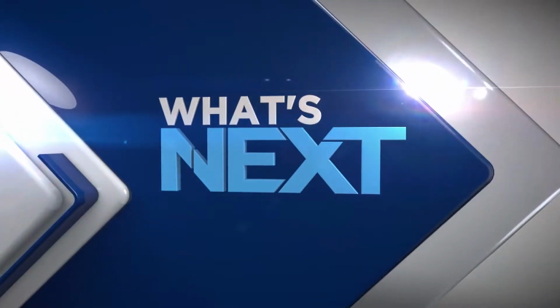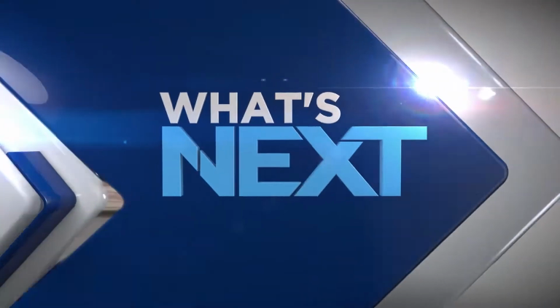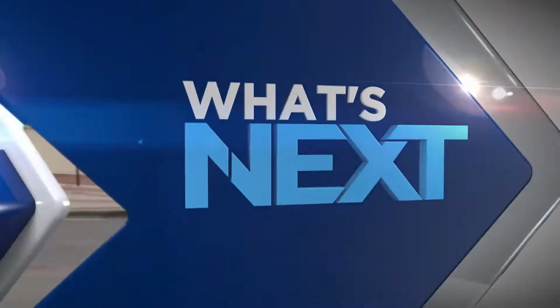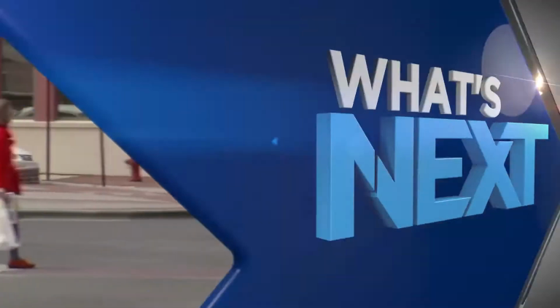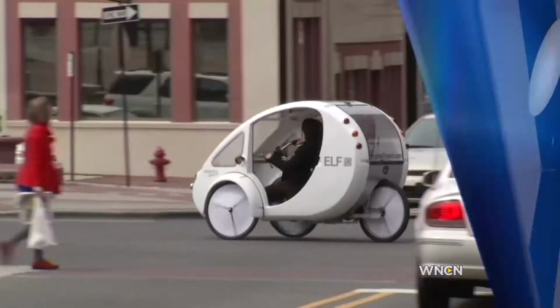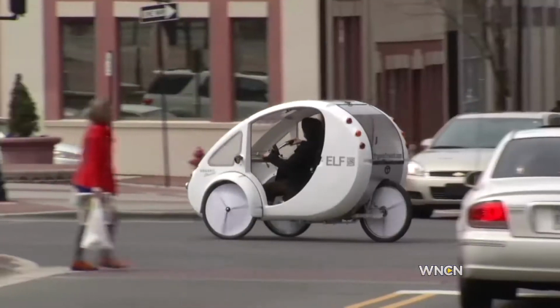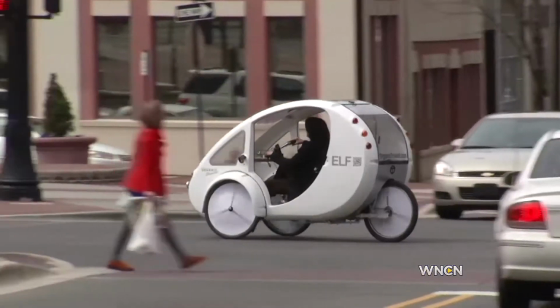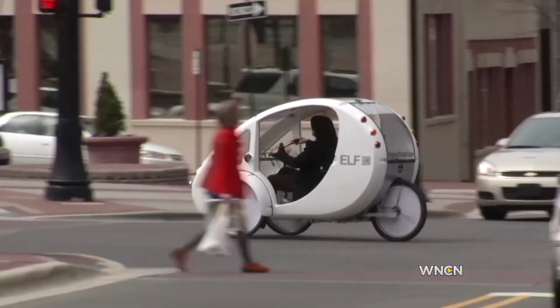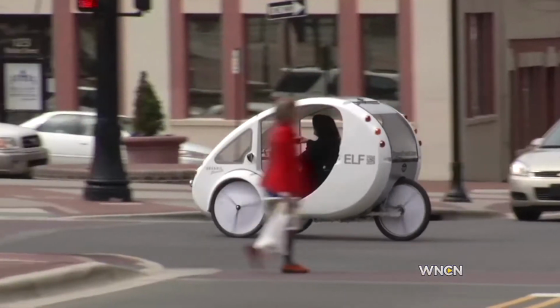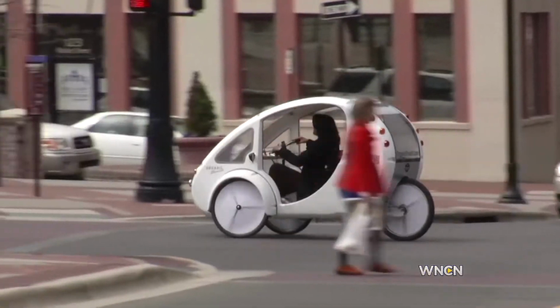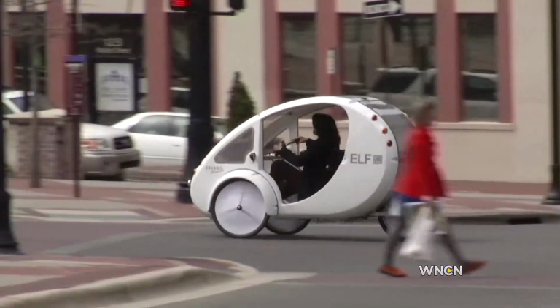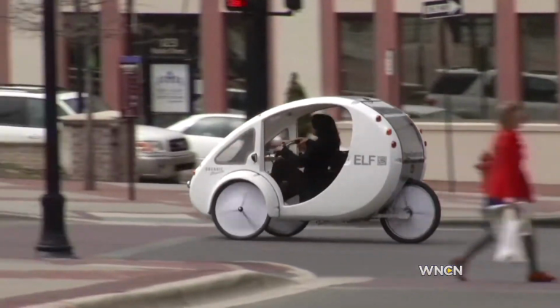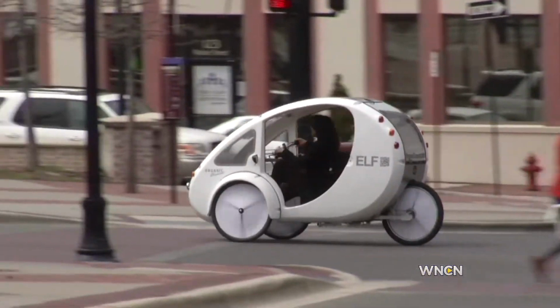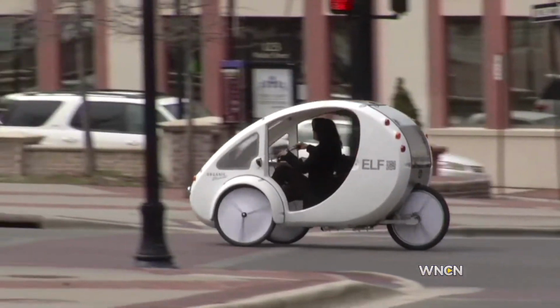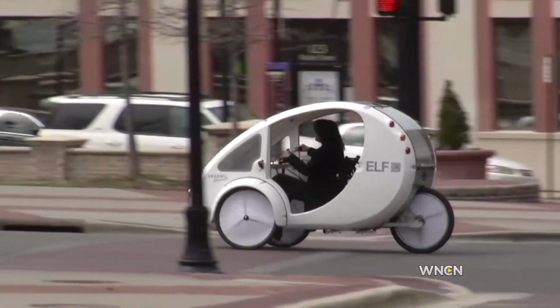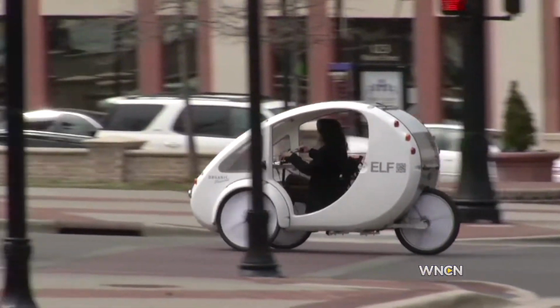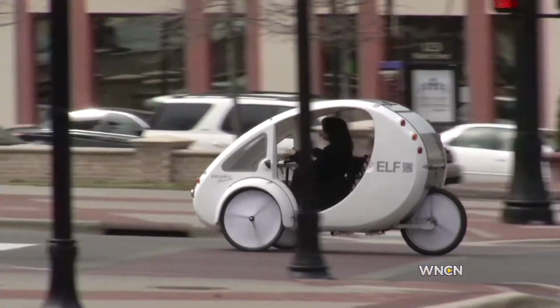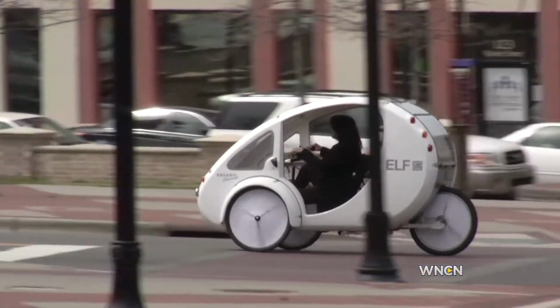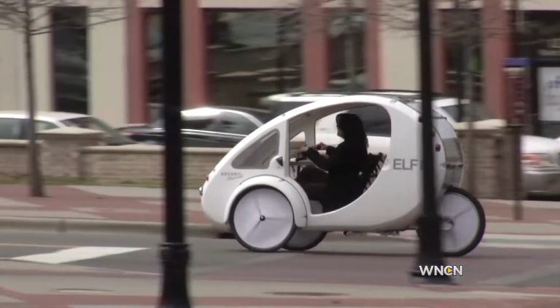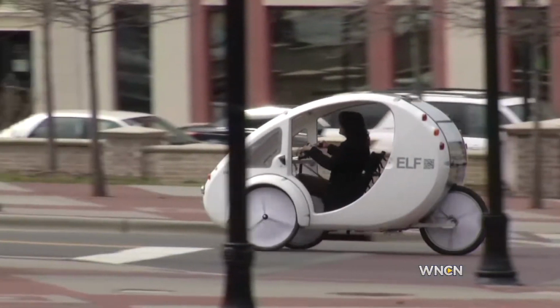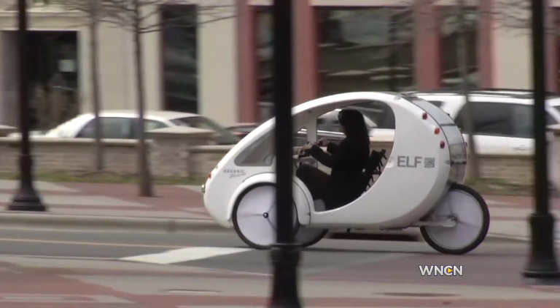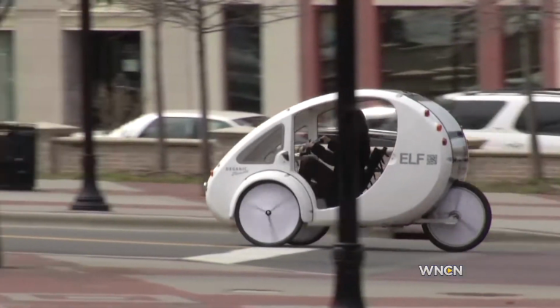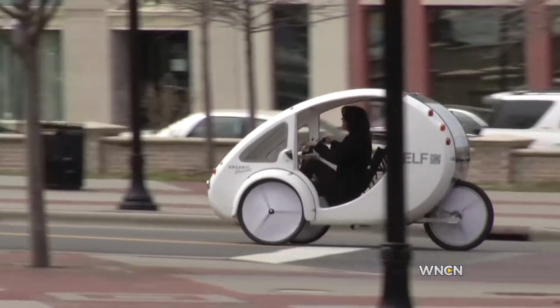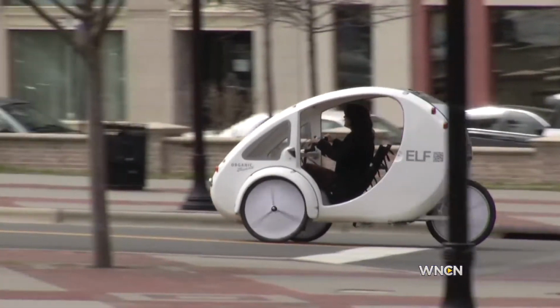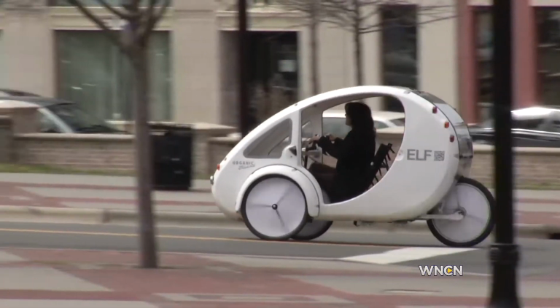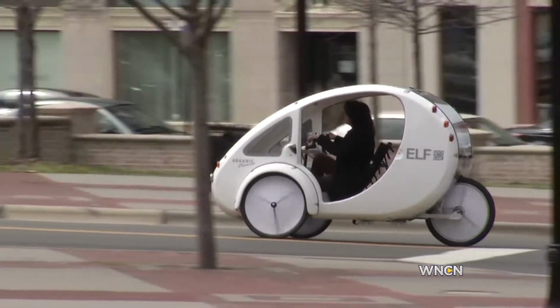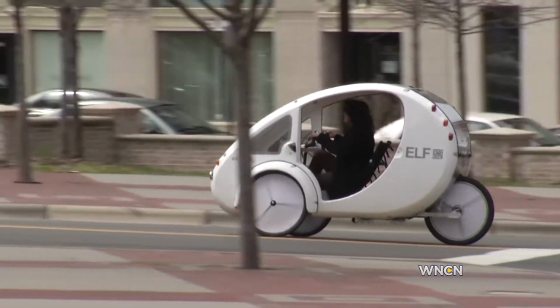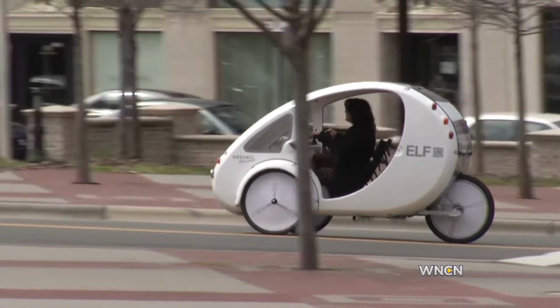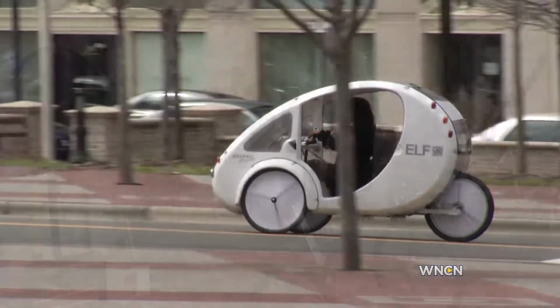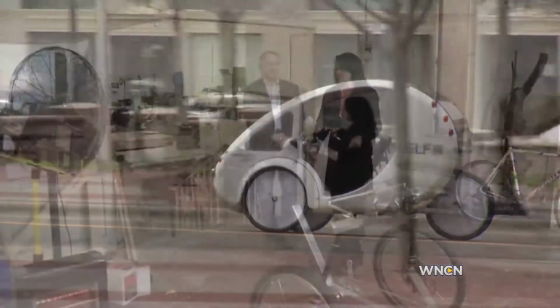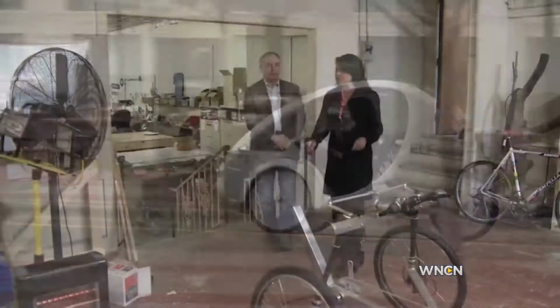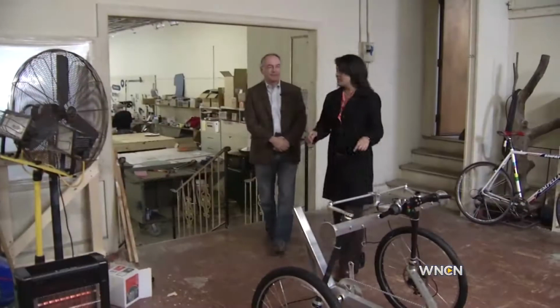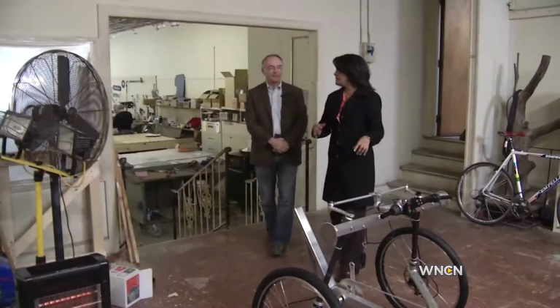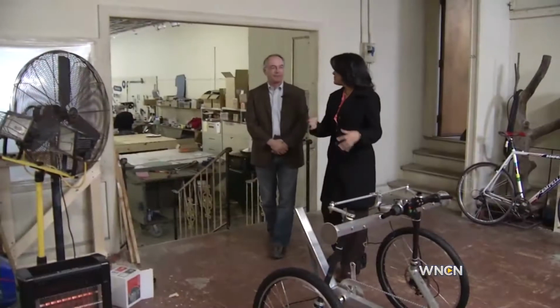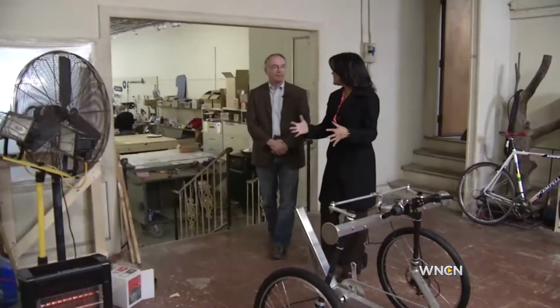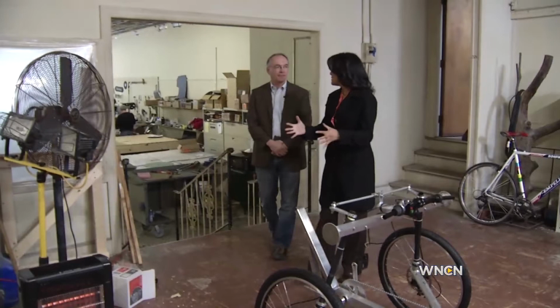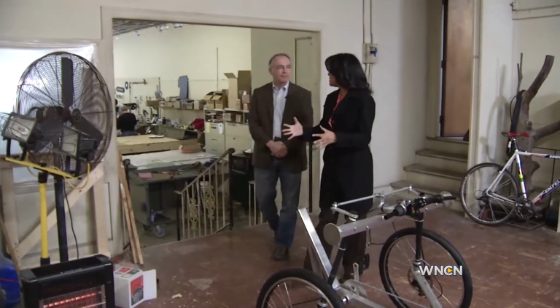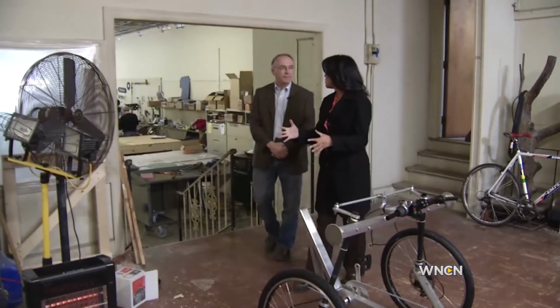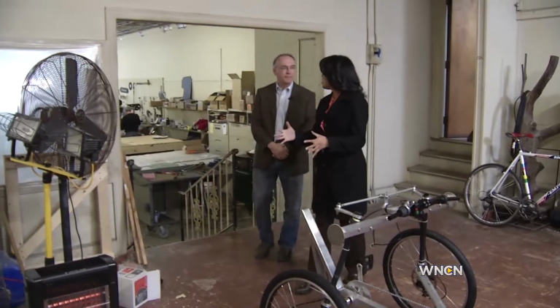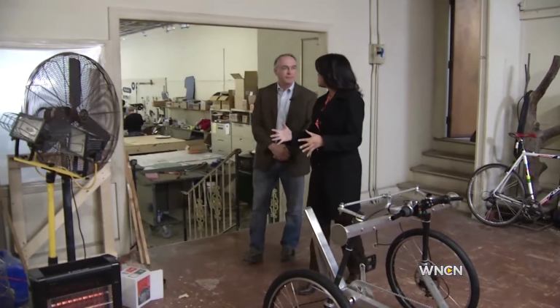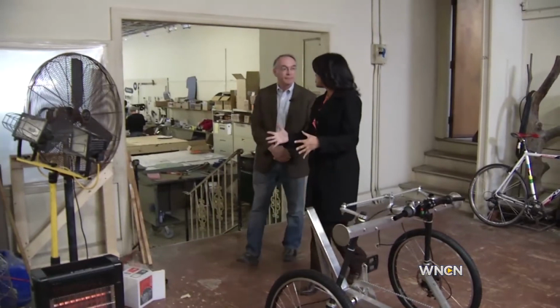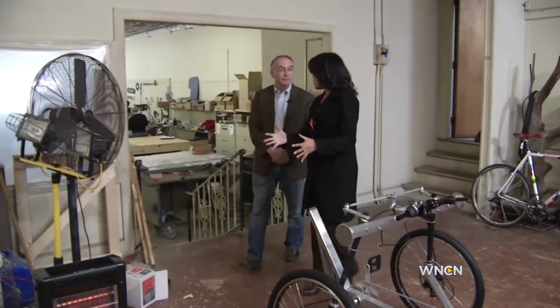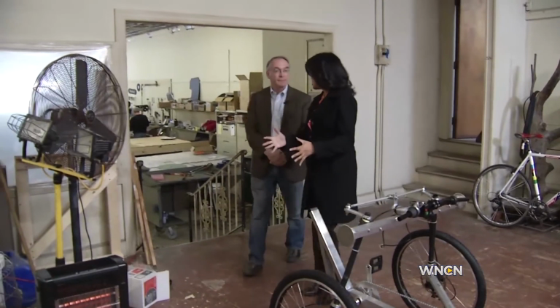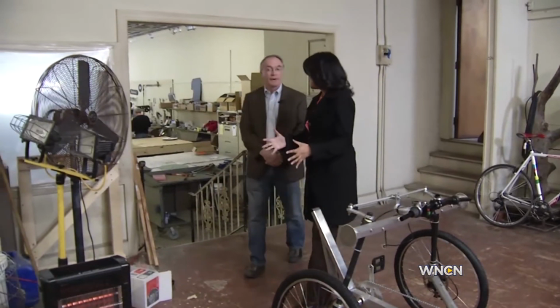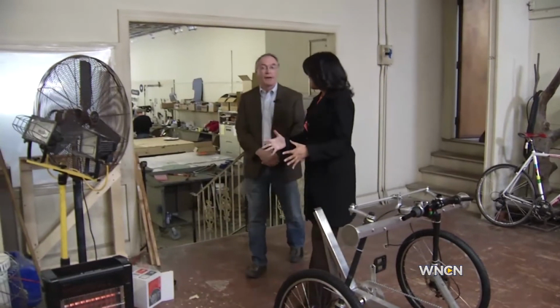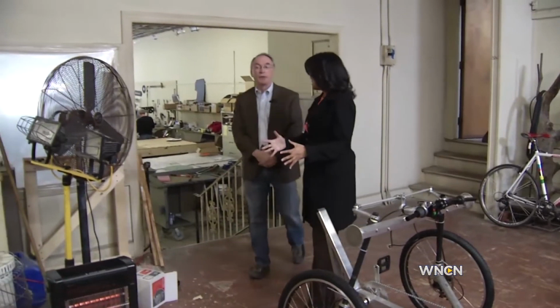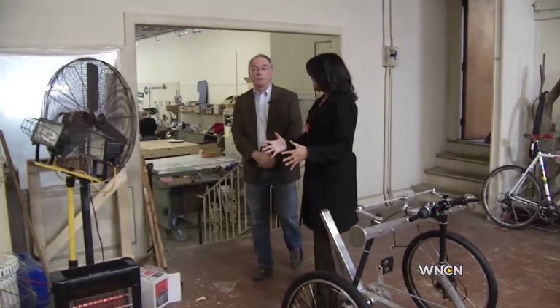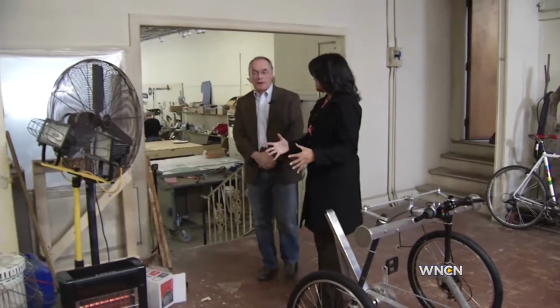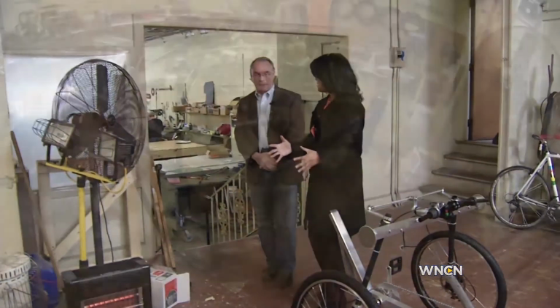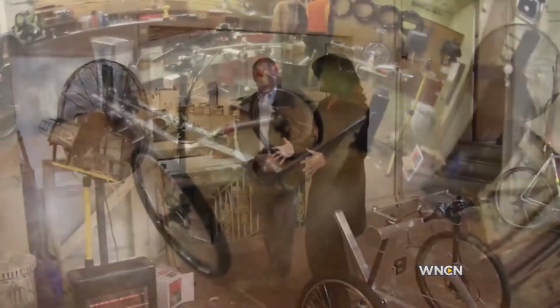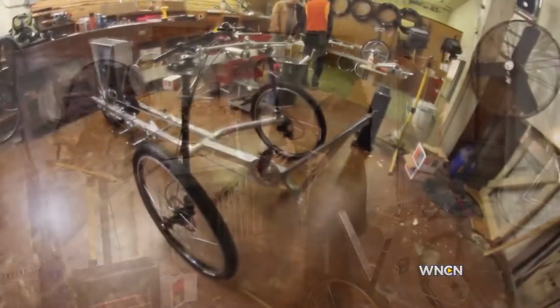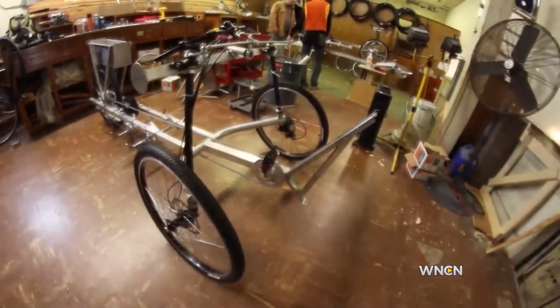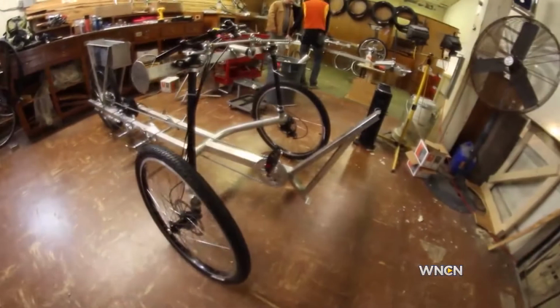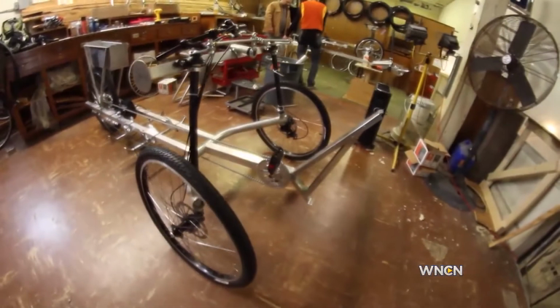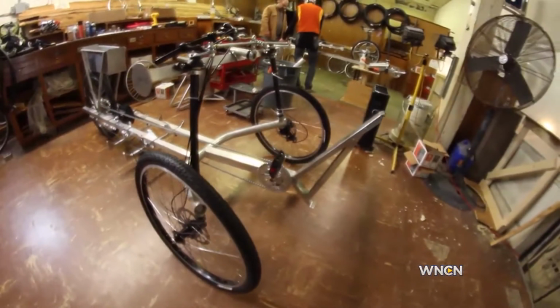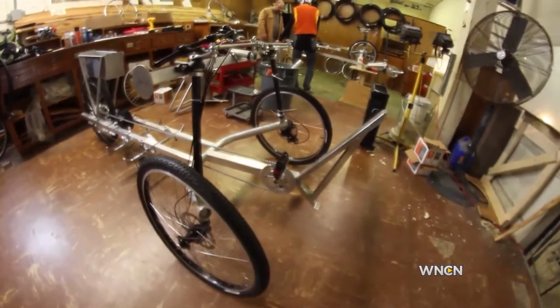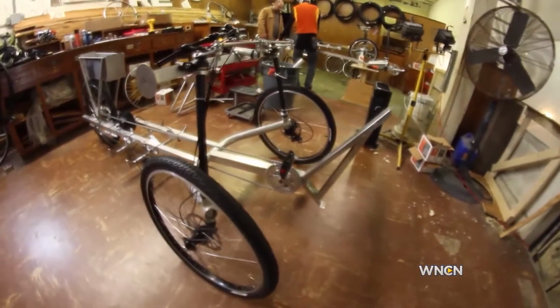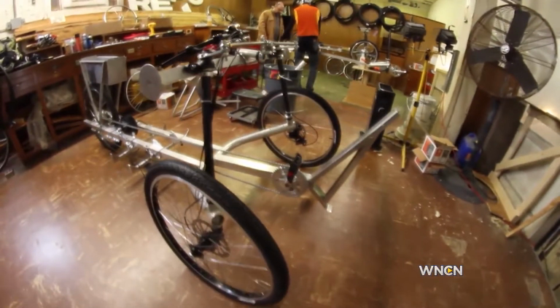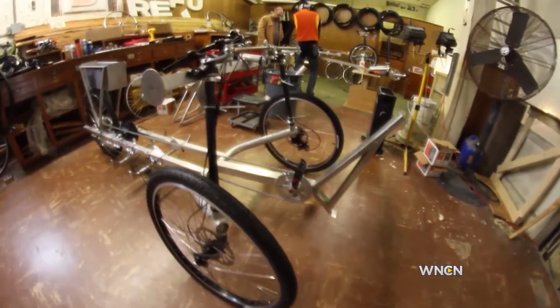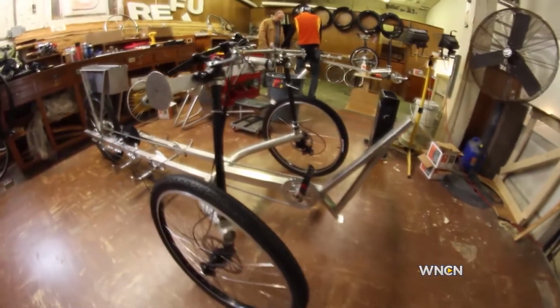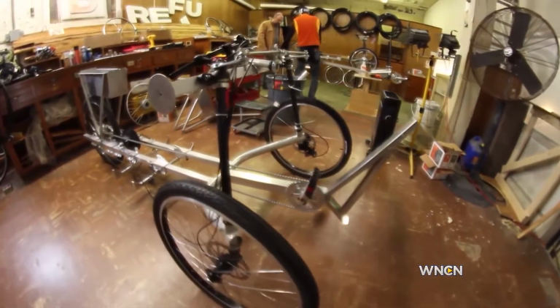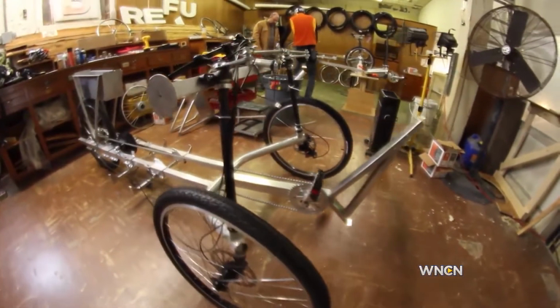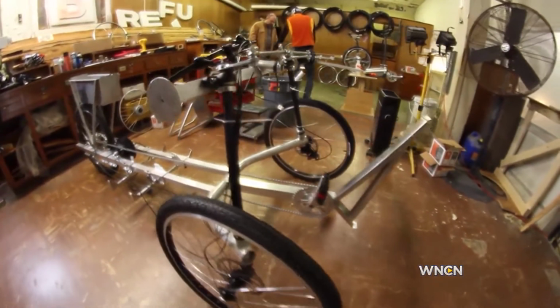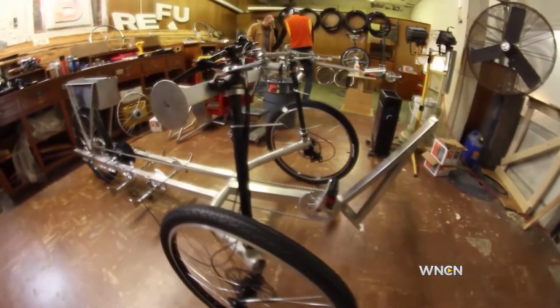This just may be the future of urban transportation. It's called the ELF.